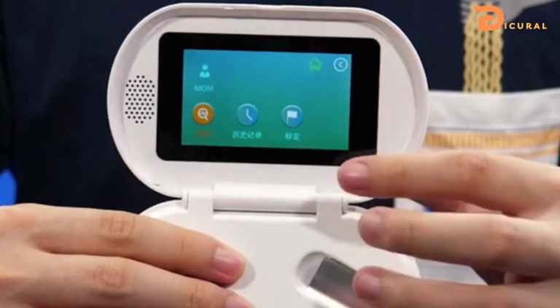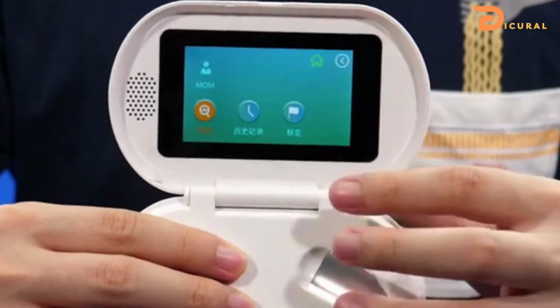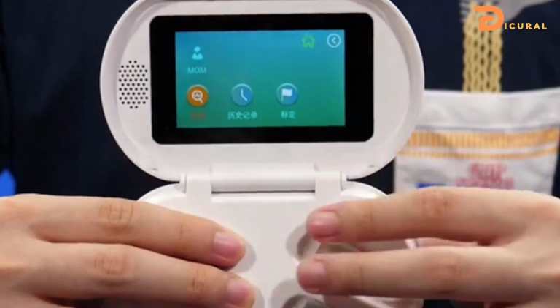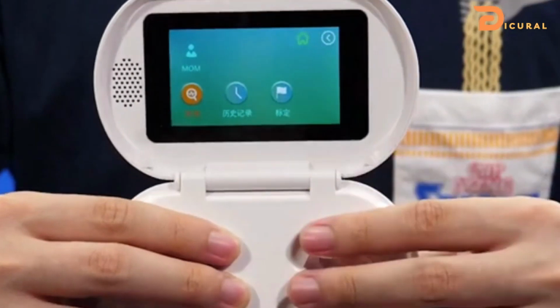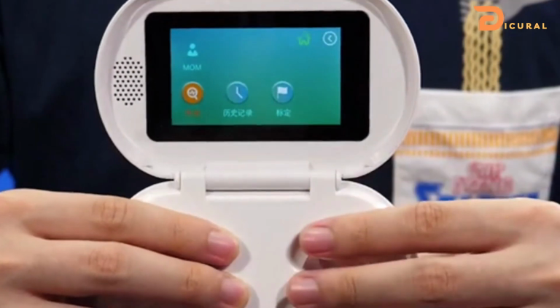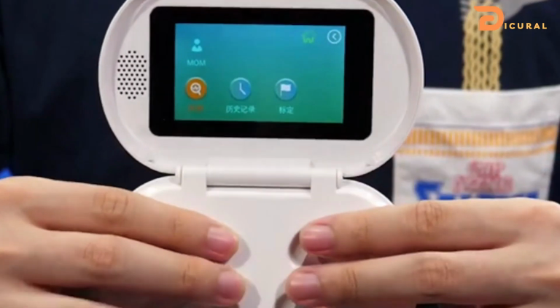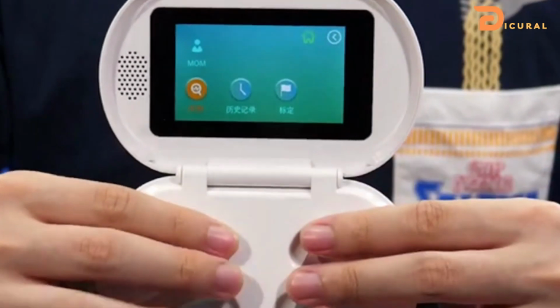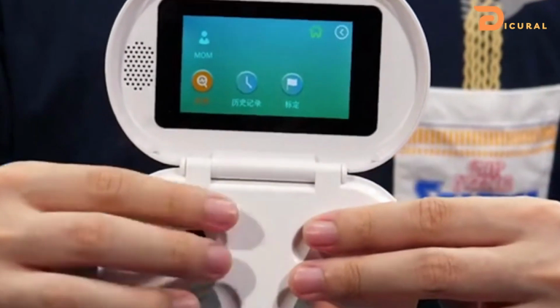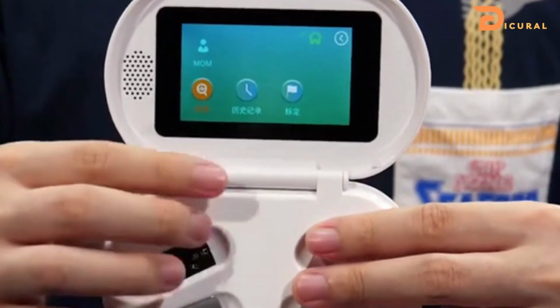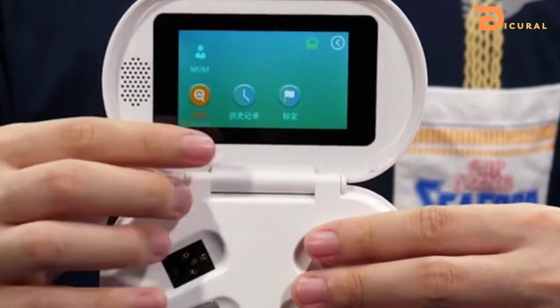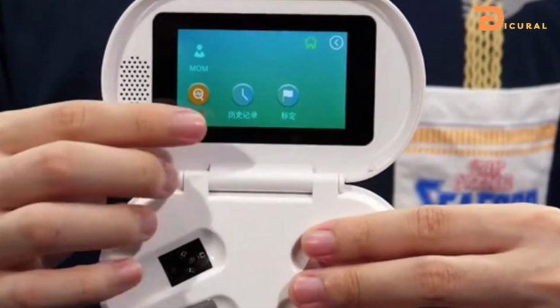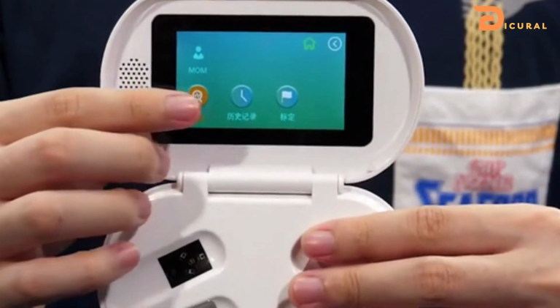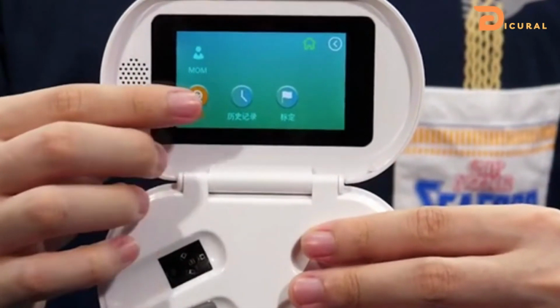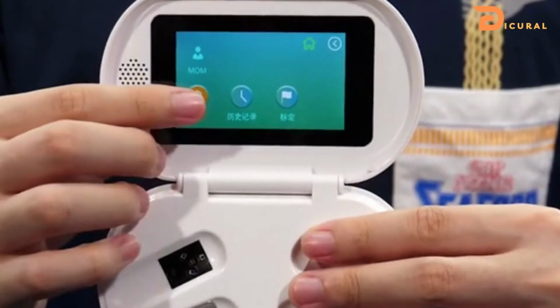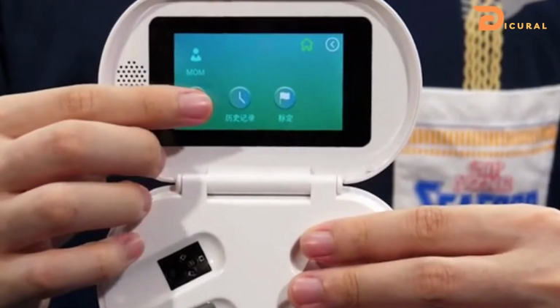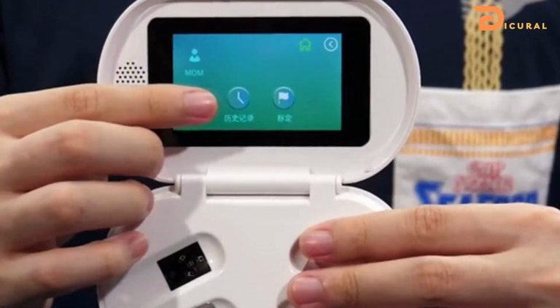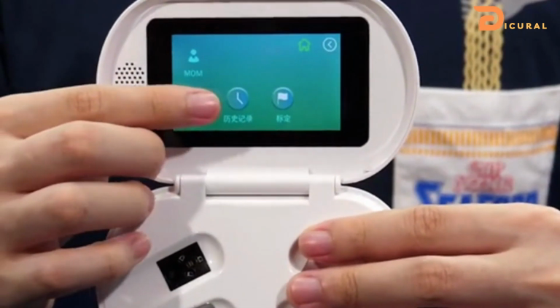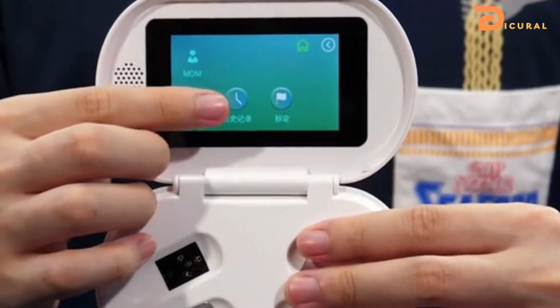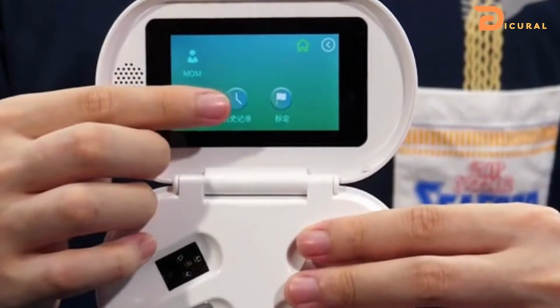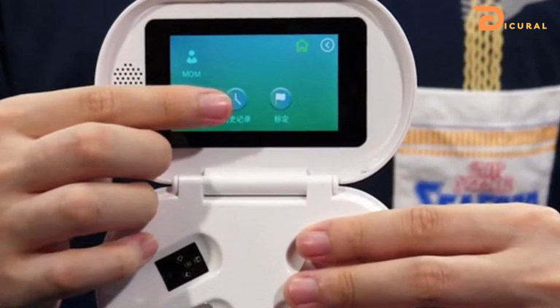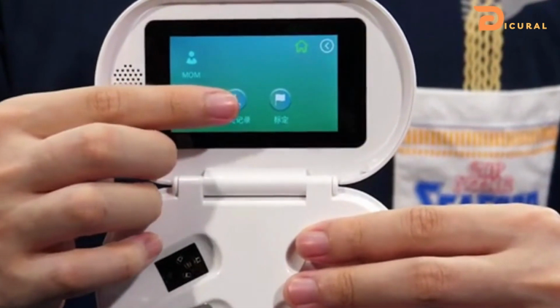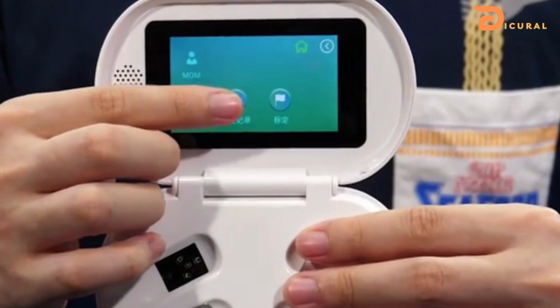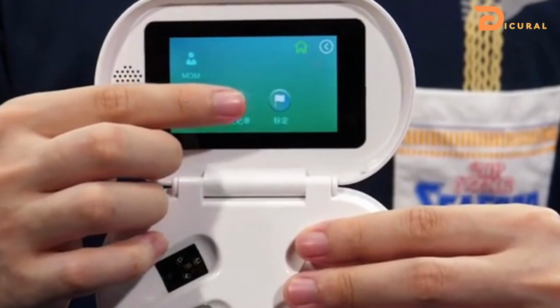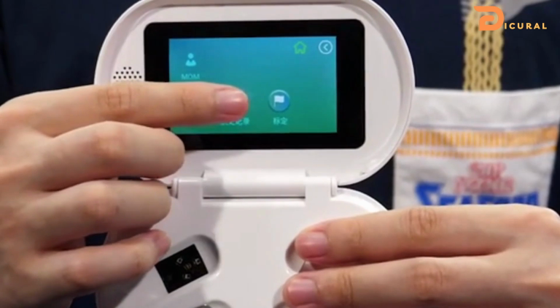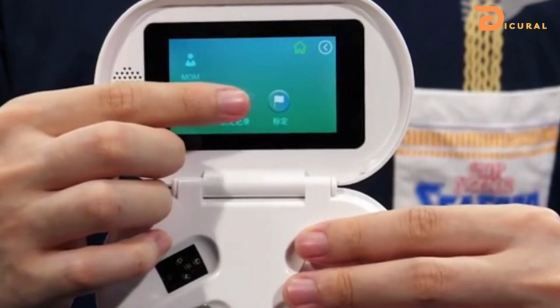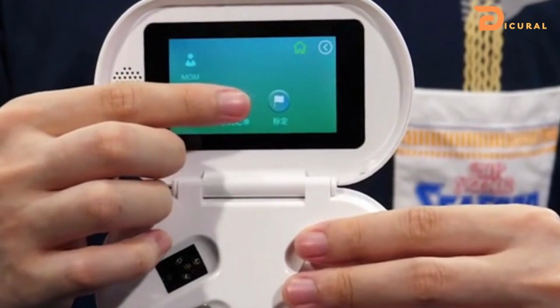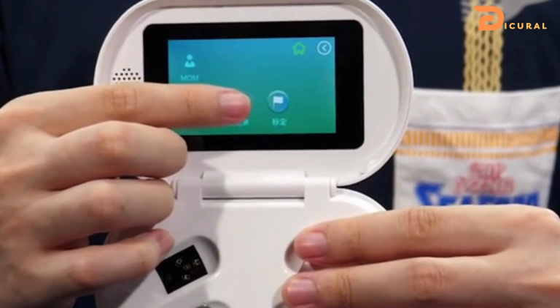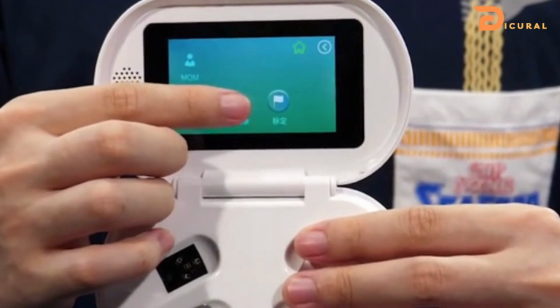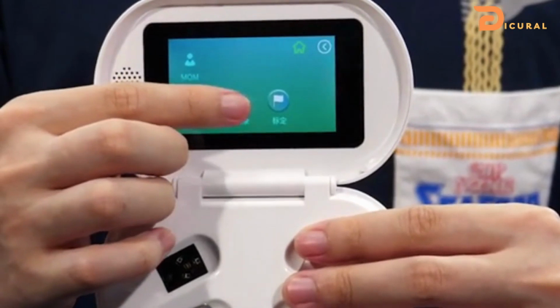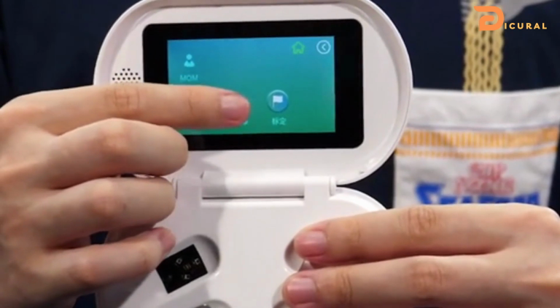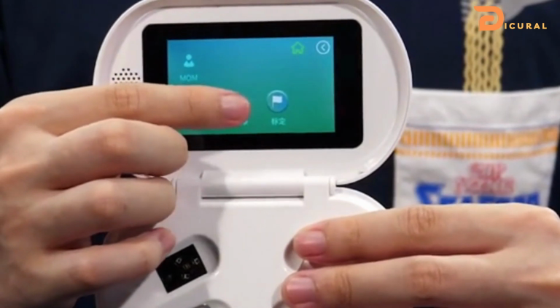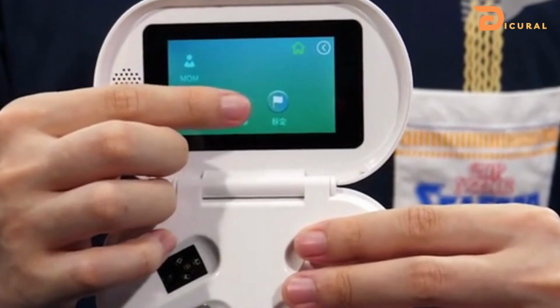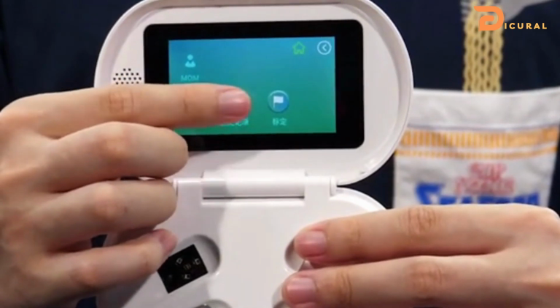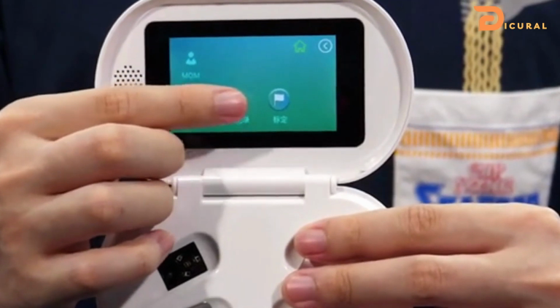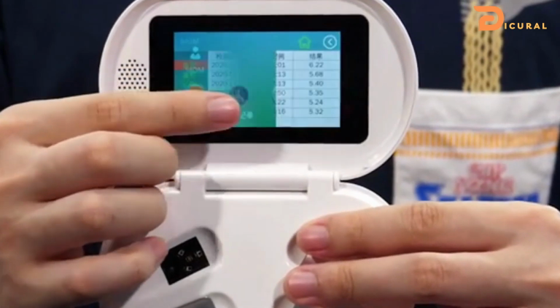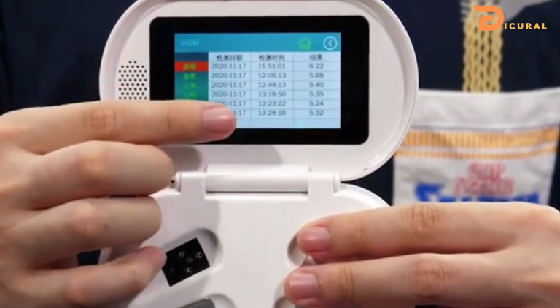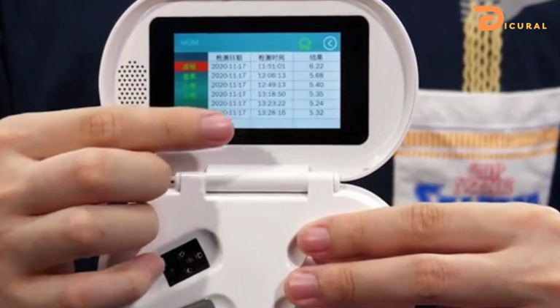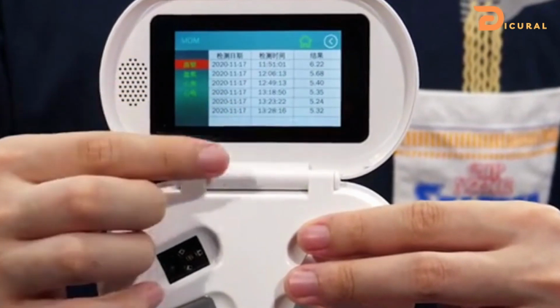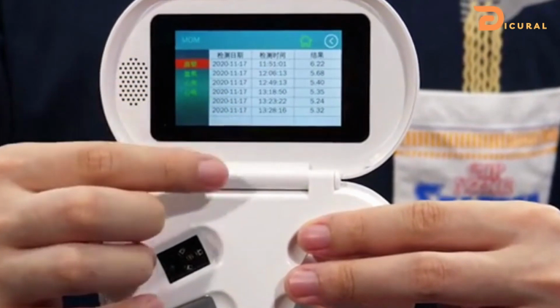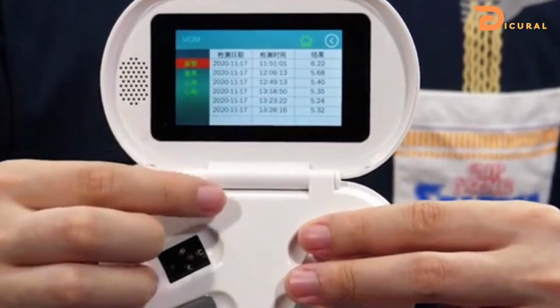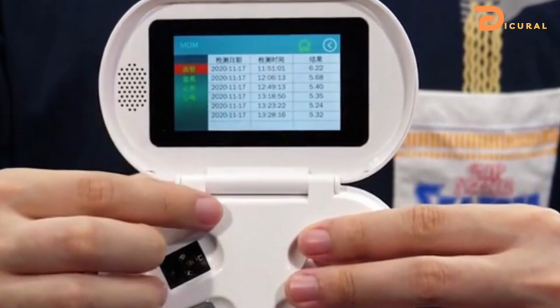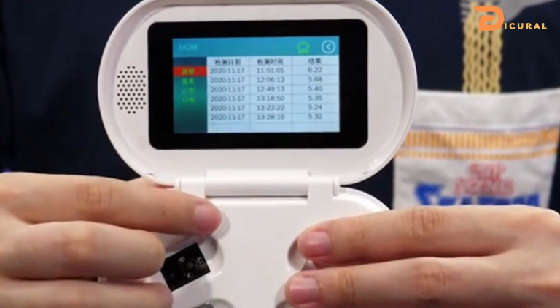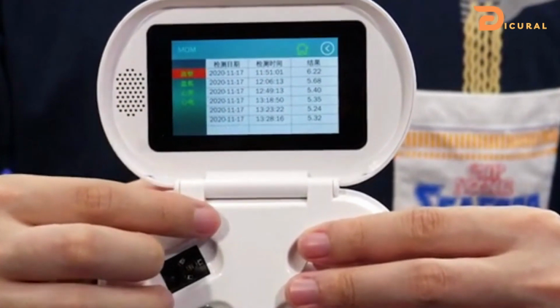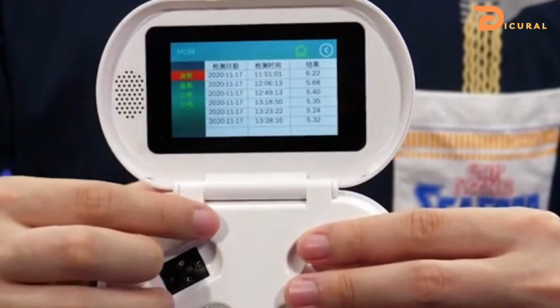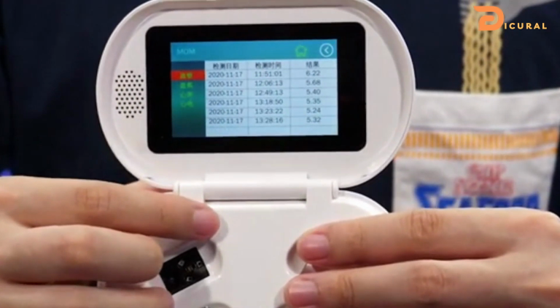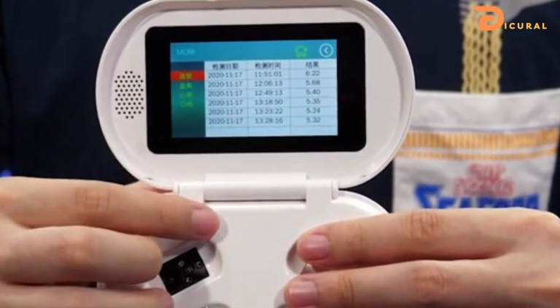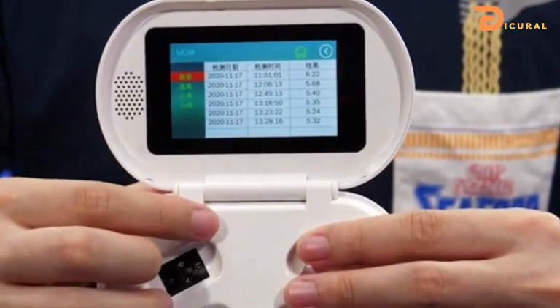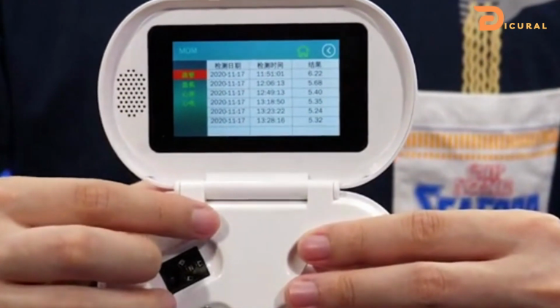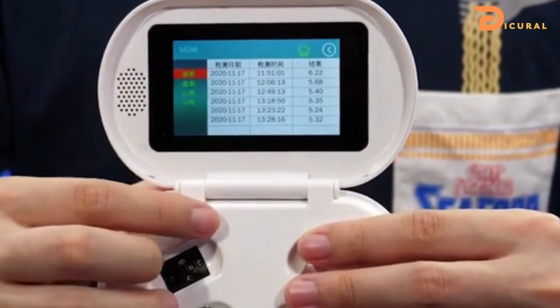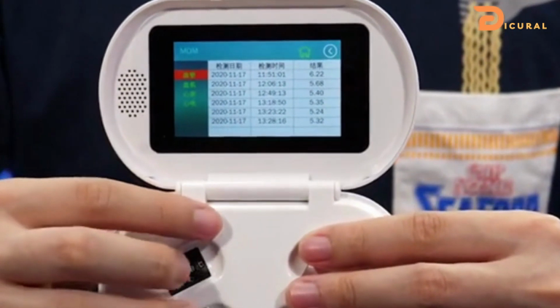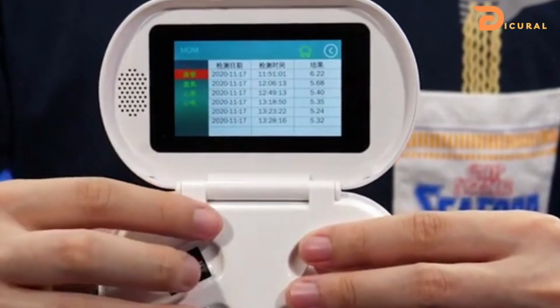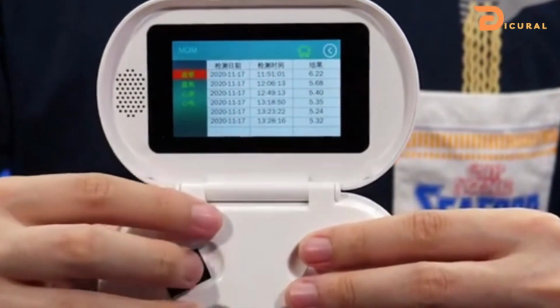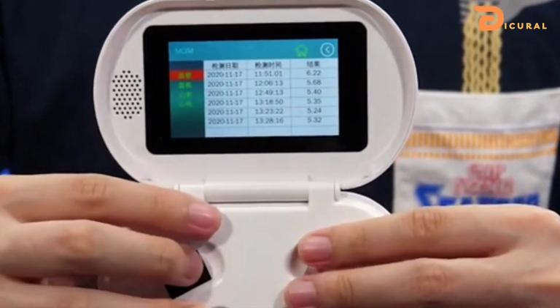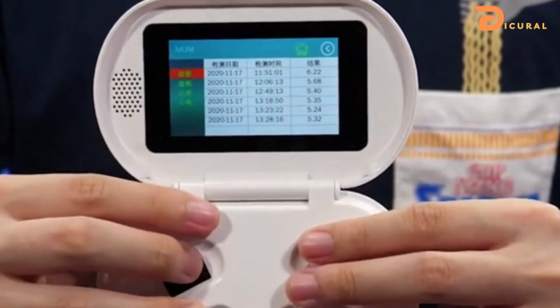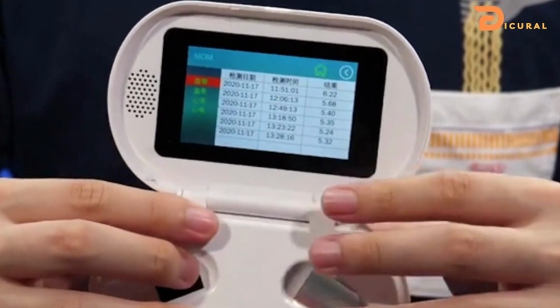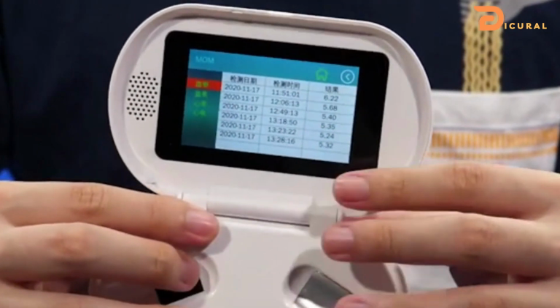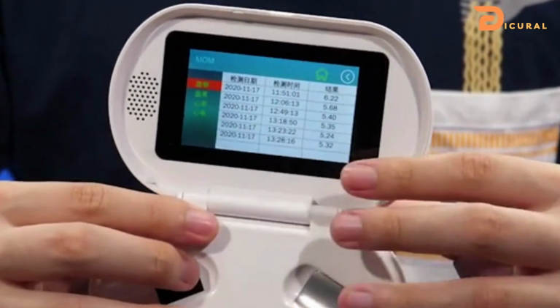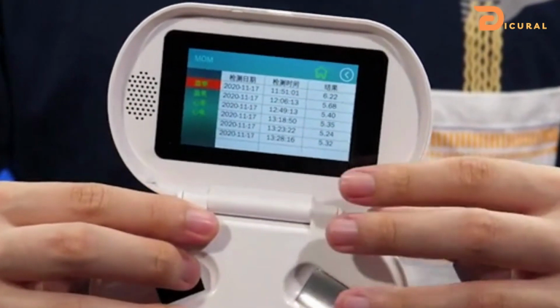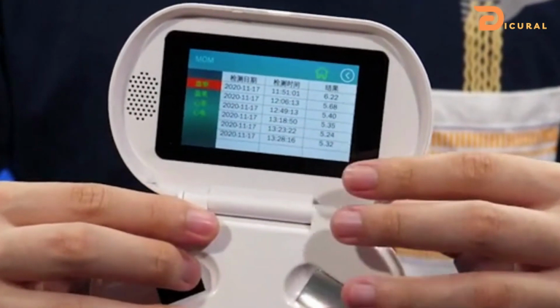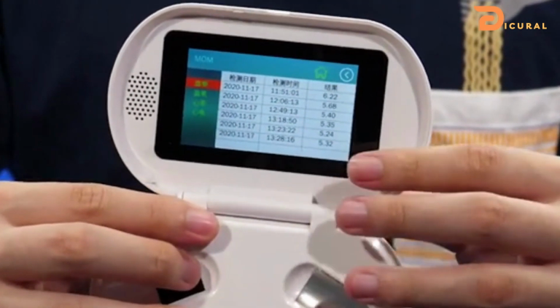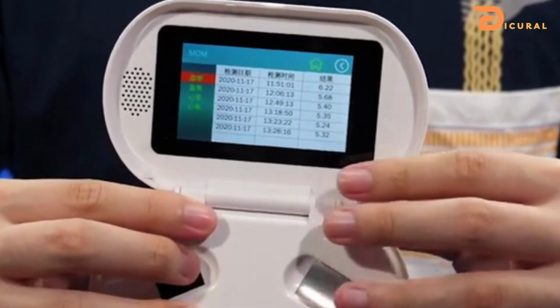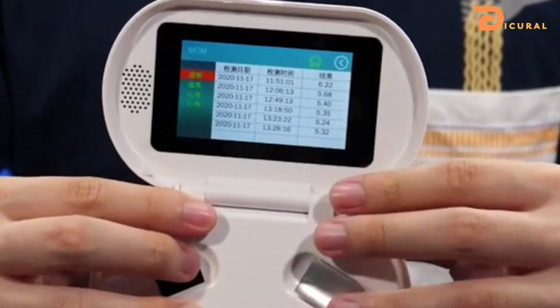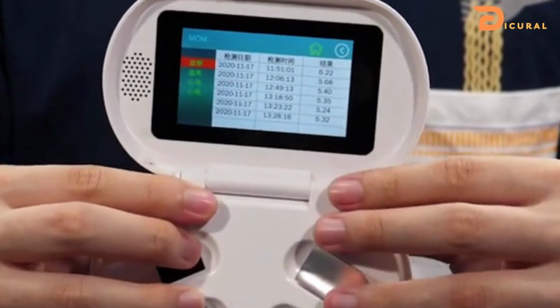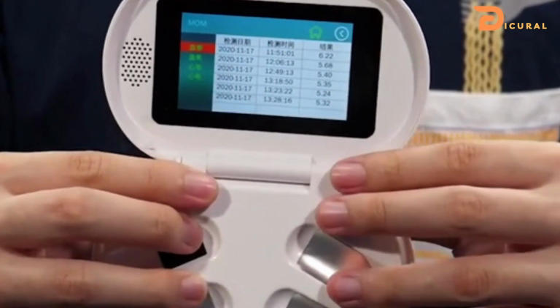All data can be stored in the memory of the device for a long time and accessed to form a long-term understanding of your health status.